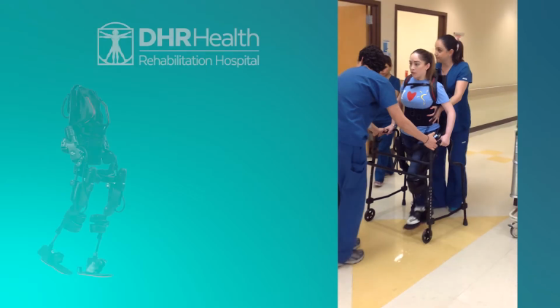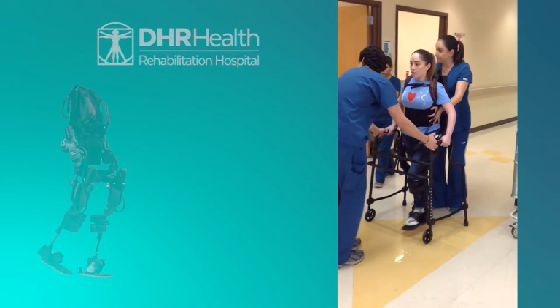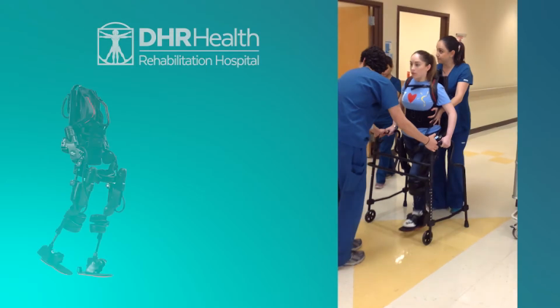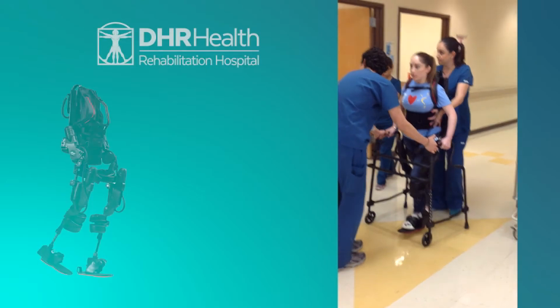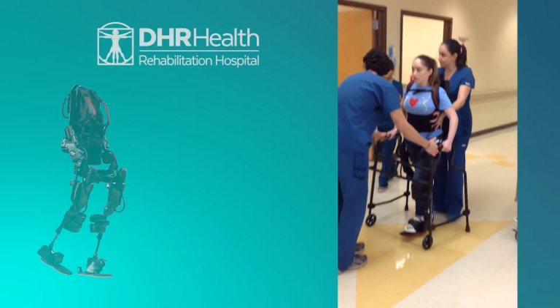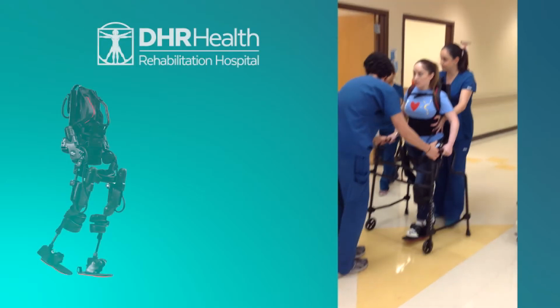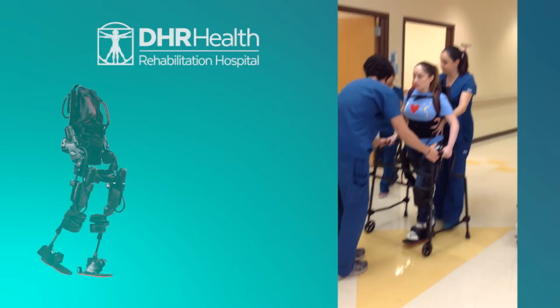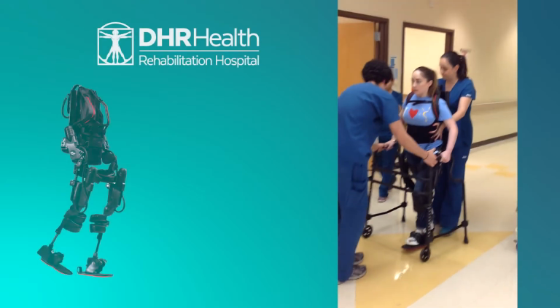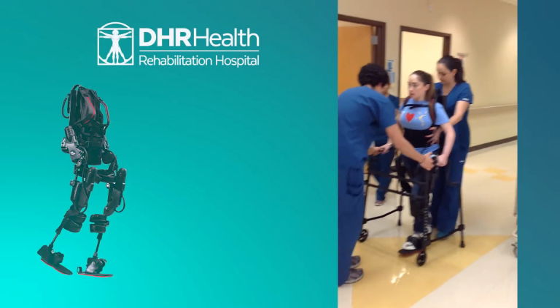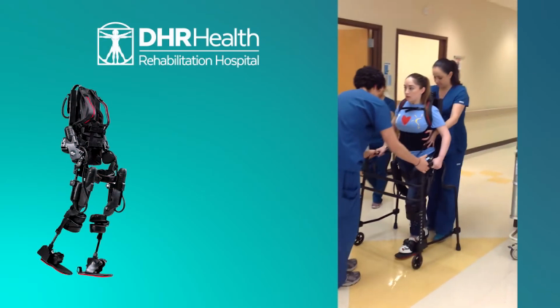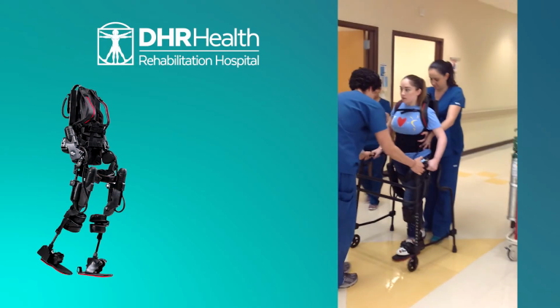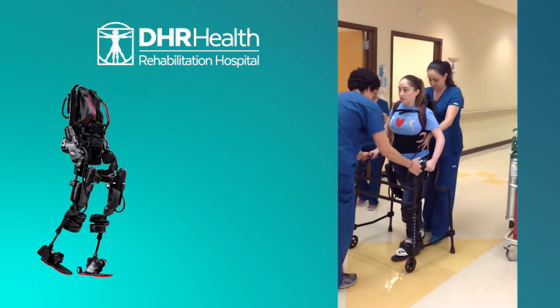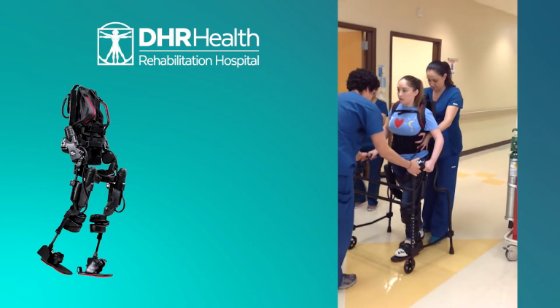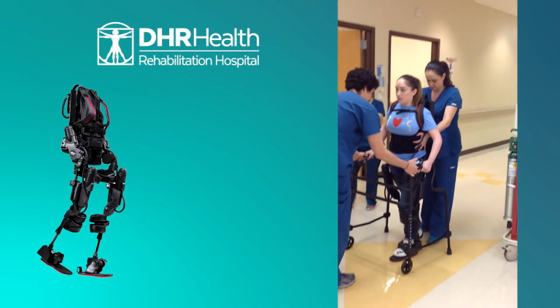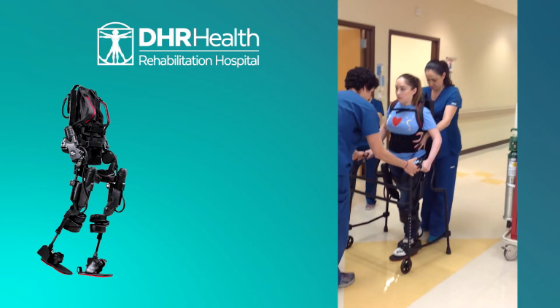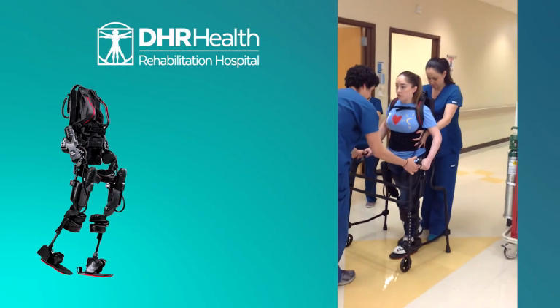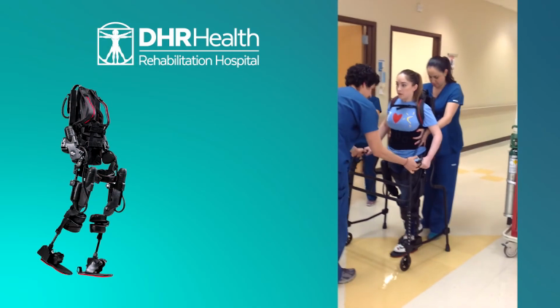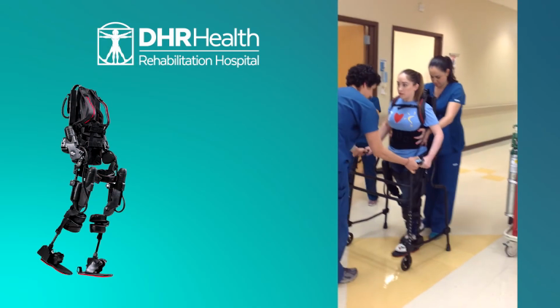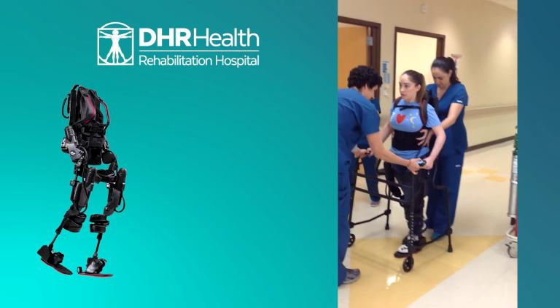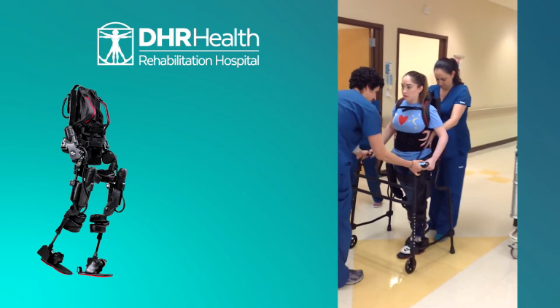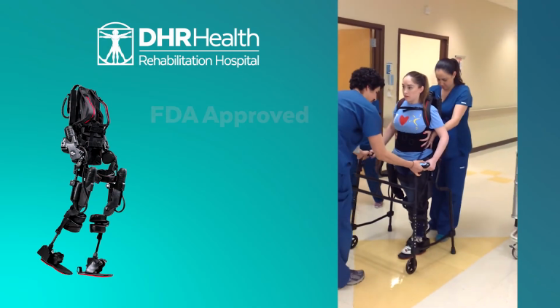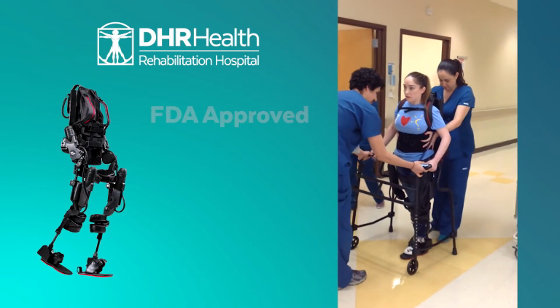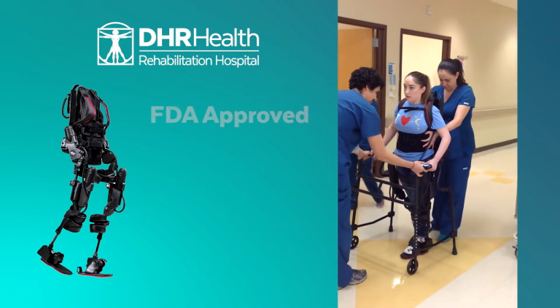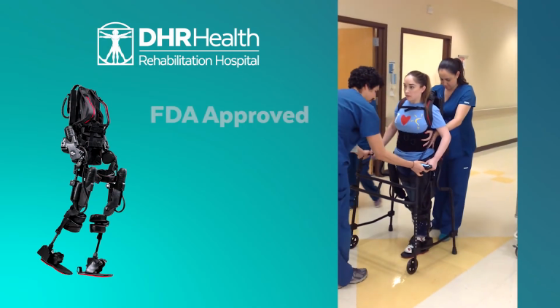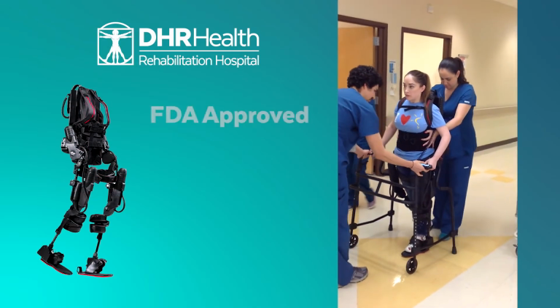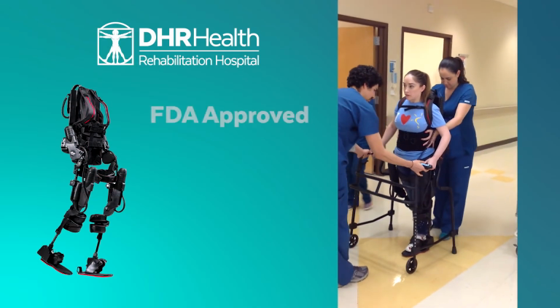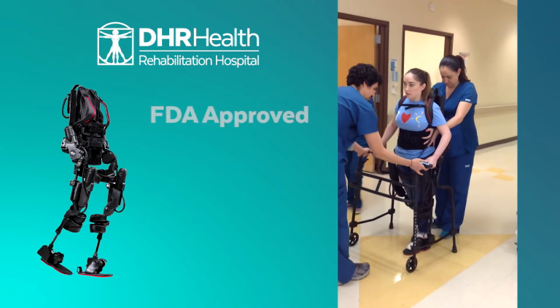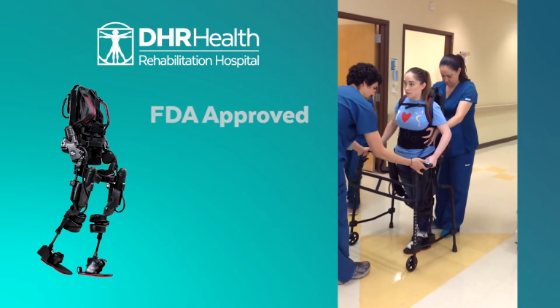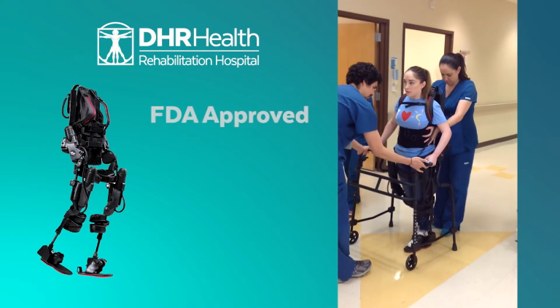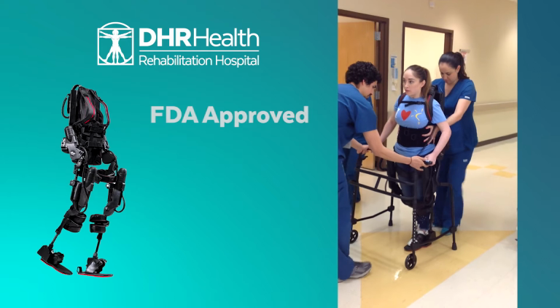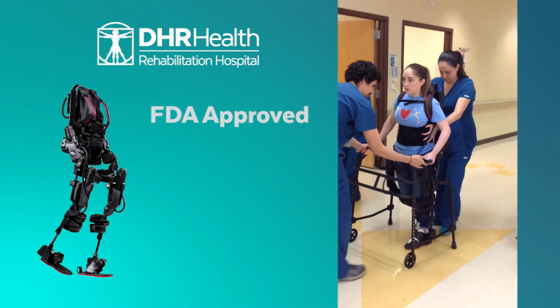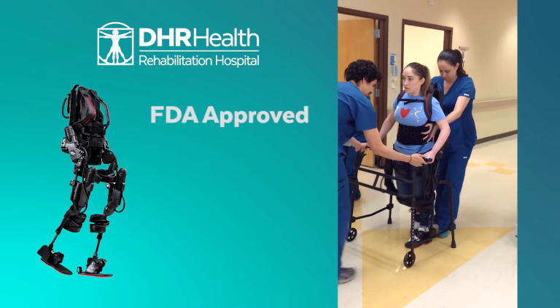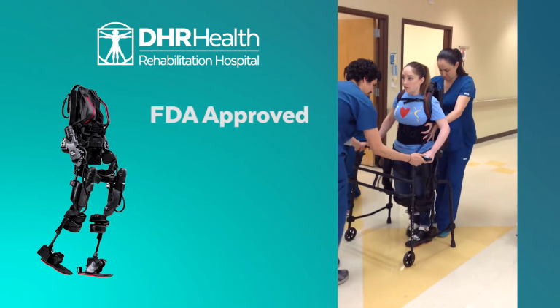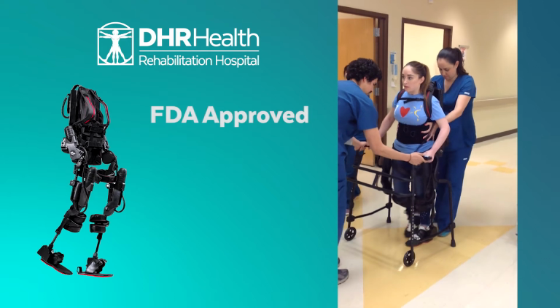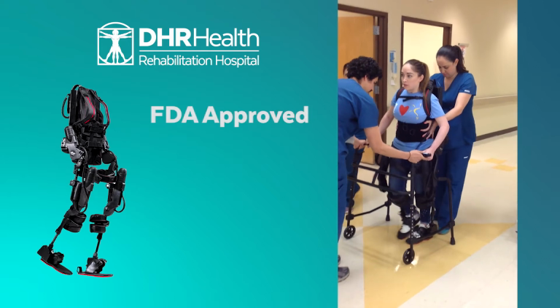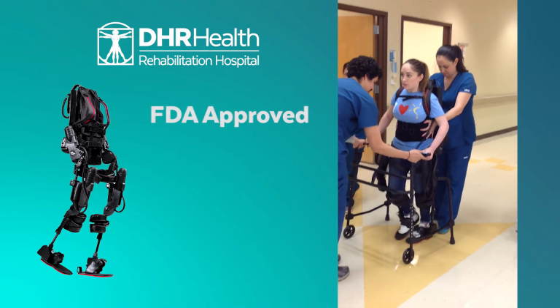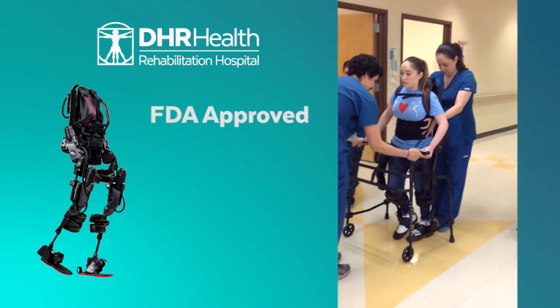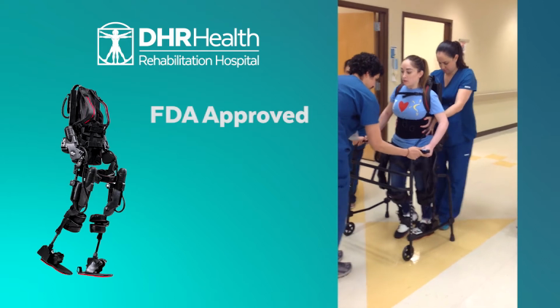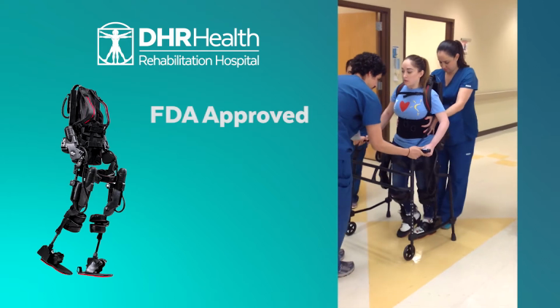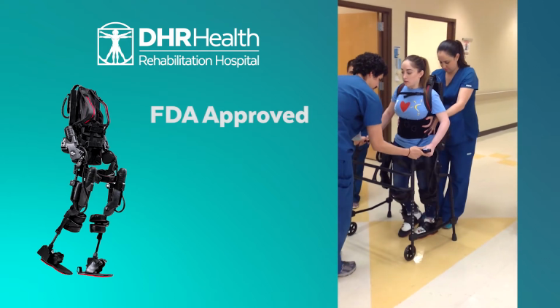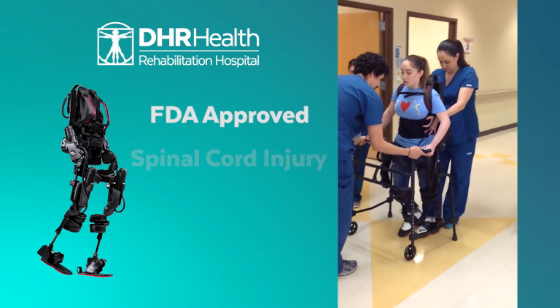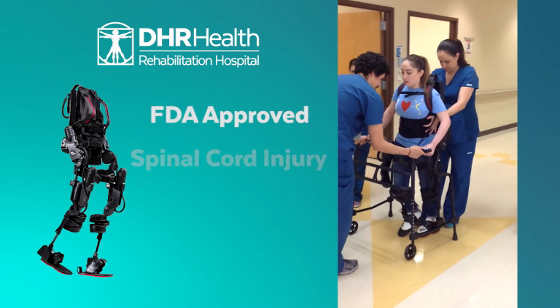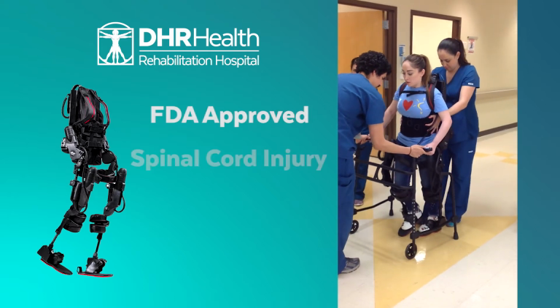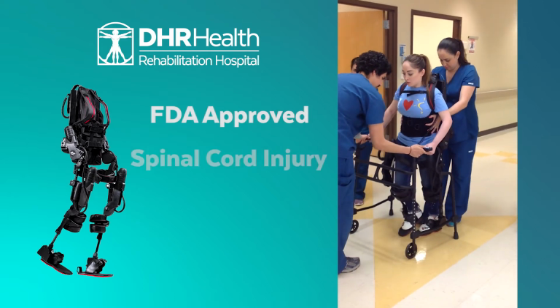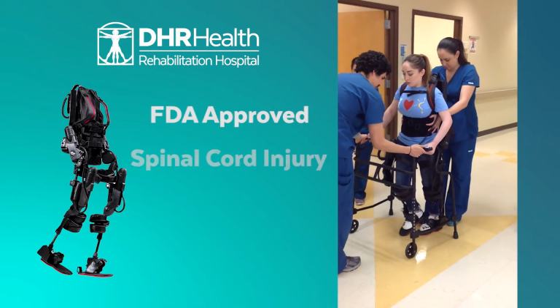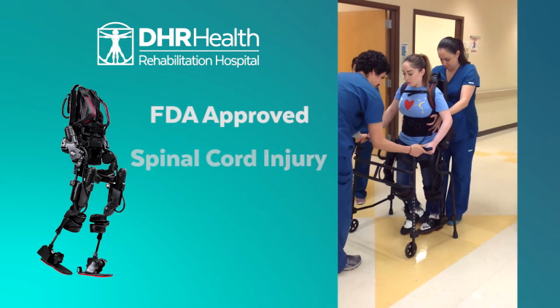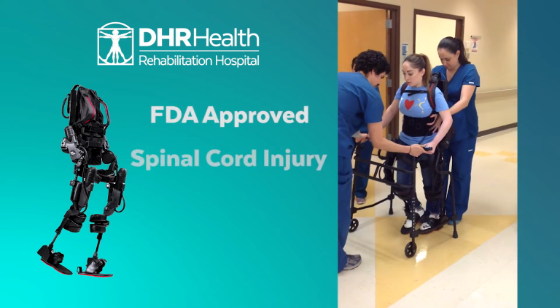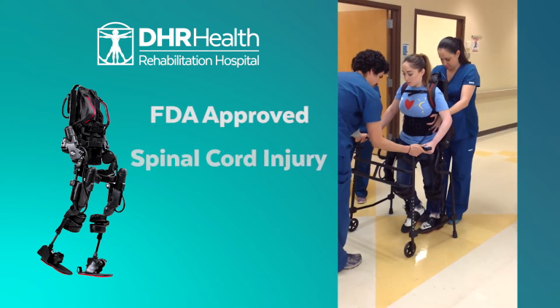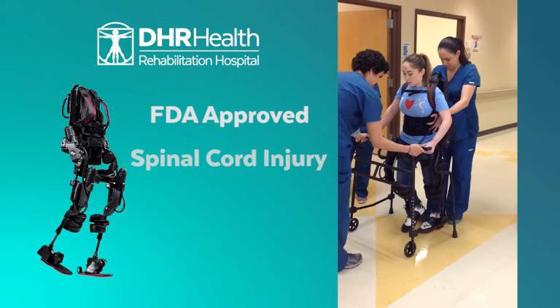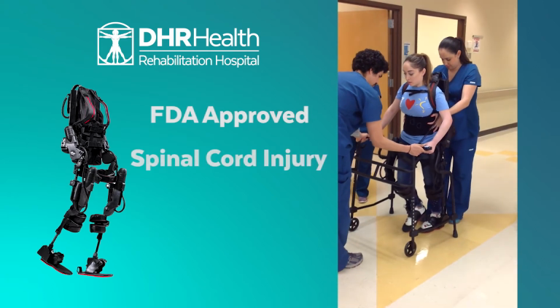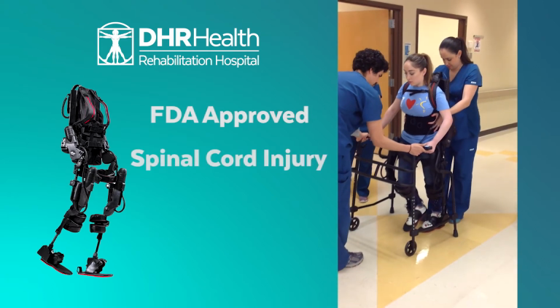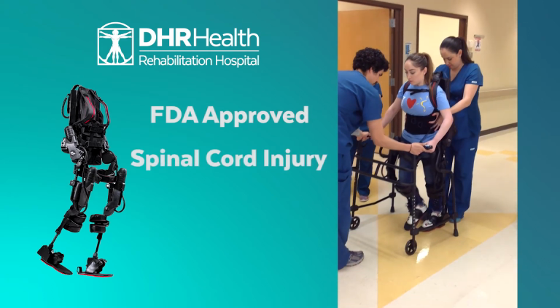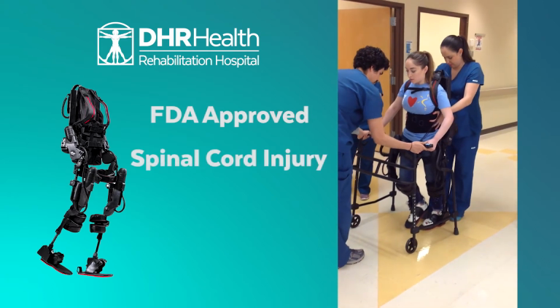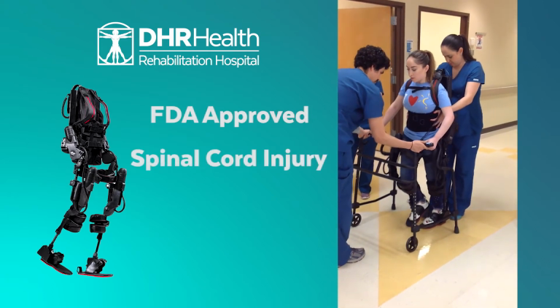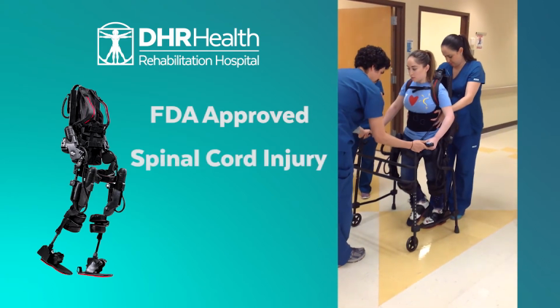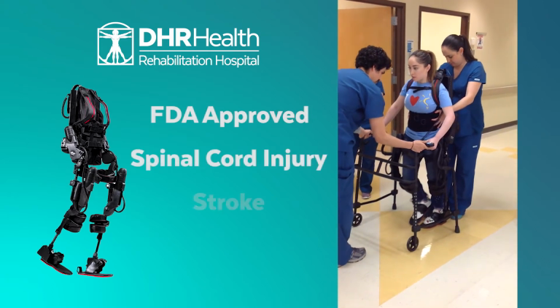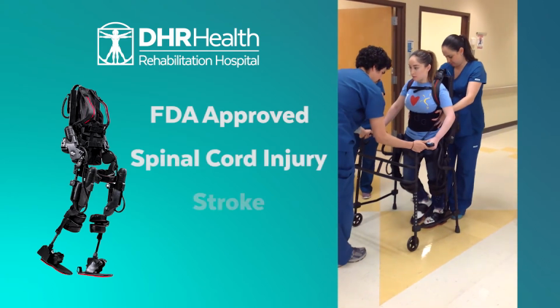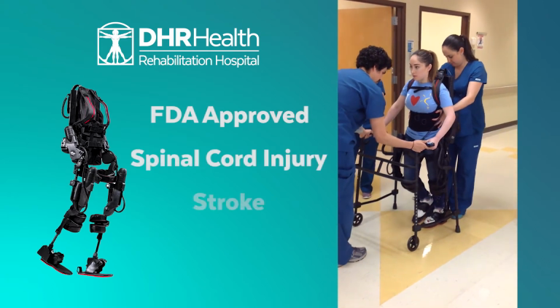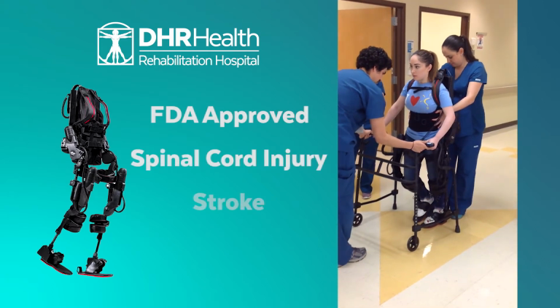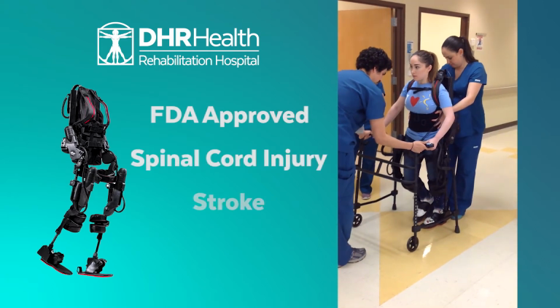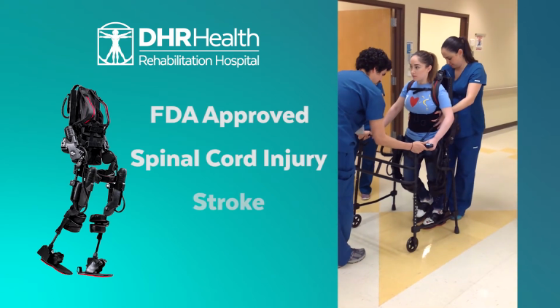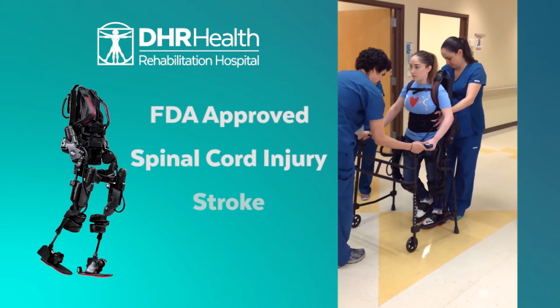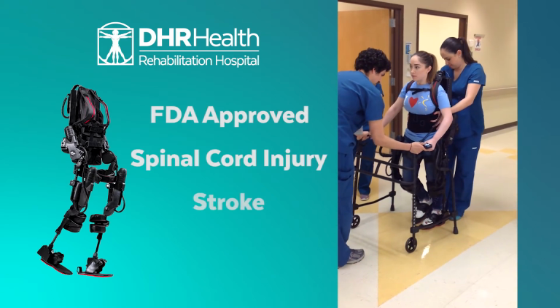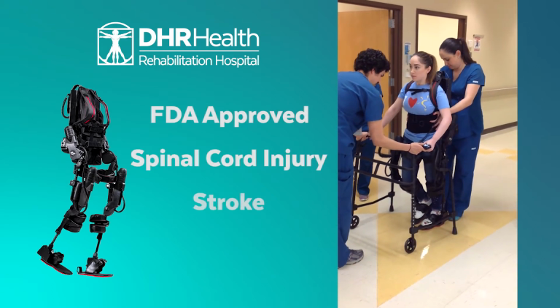The robotic exoskeleton that we are using is FDA approved for both spinal cord injury and stroke patients.